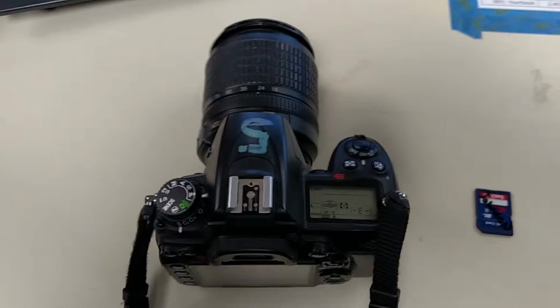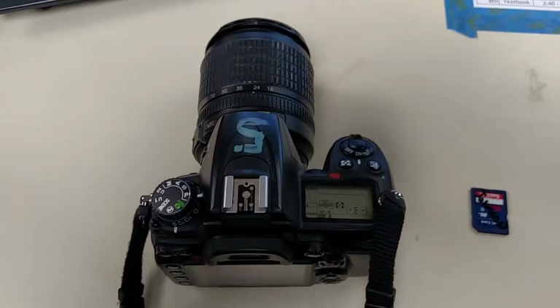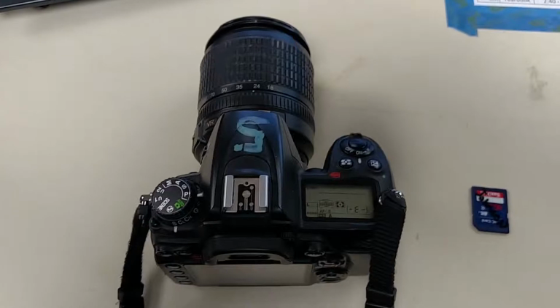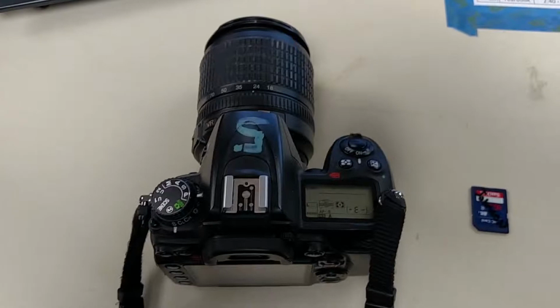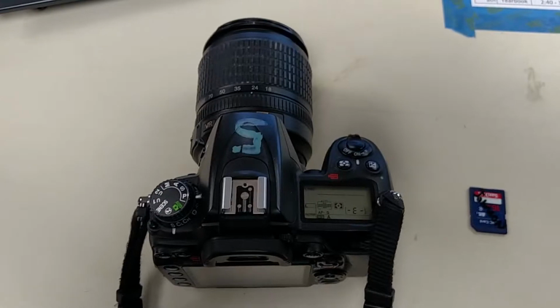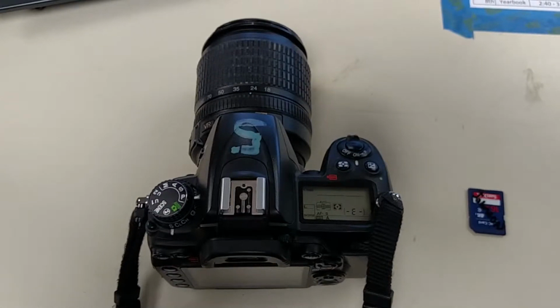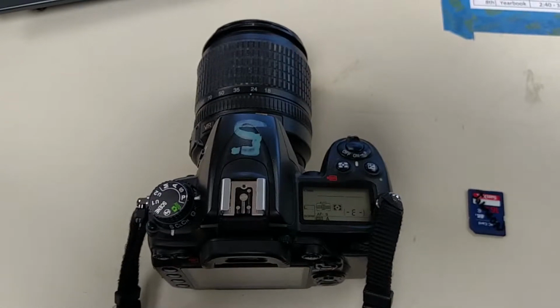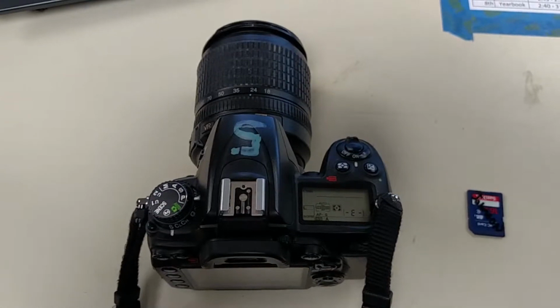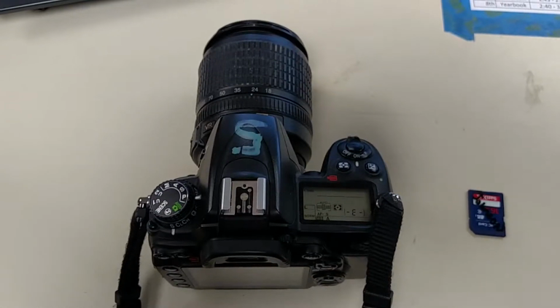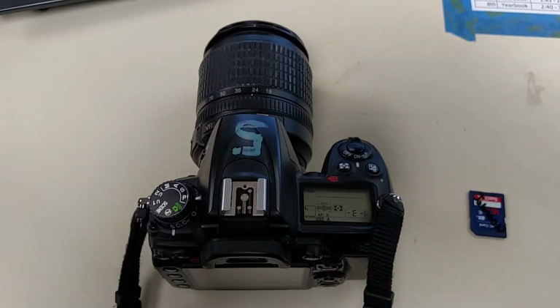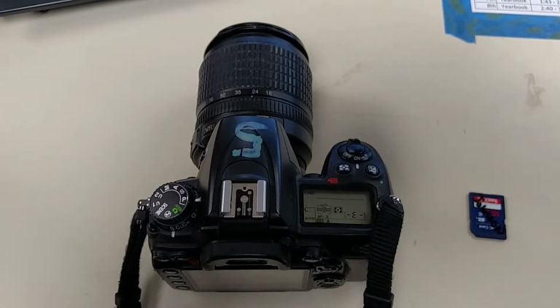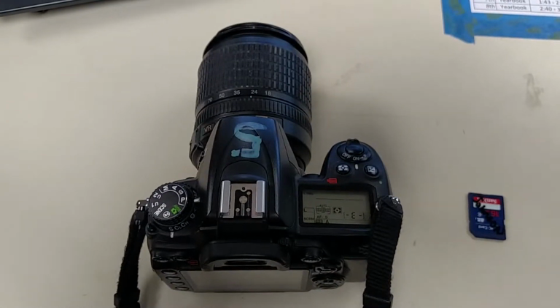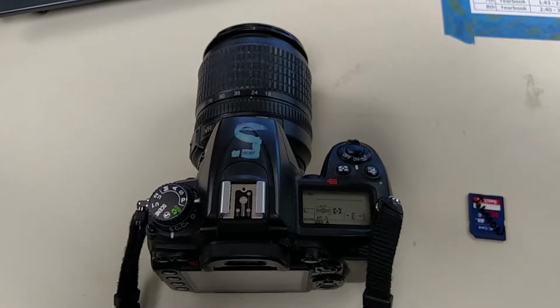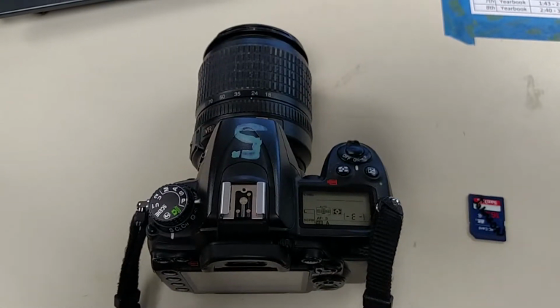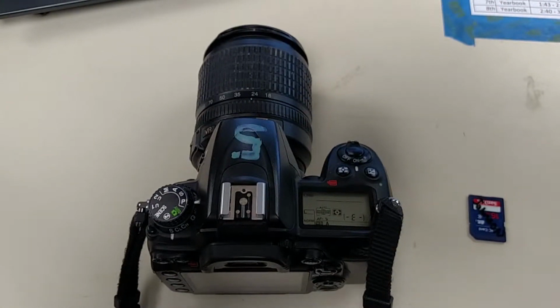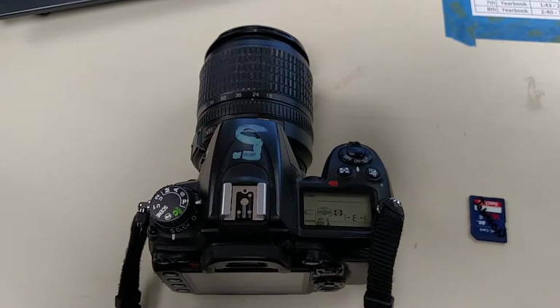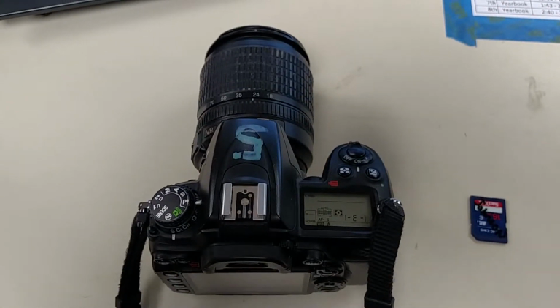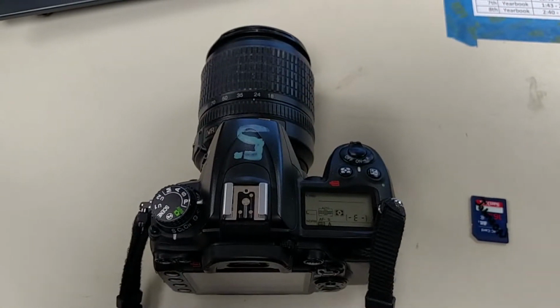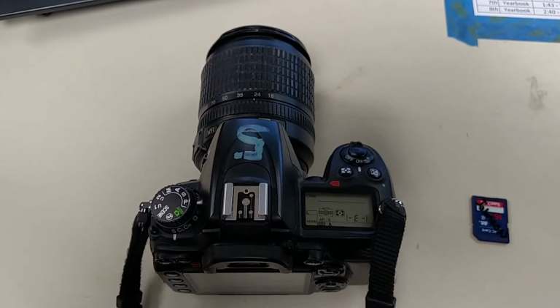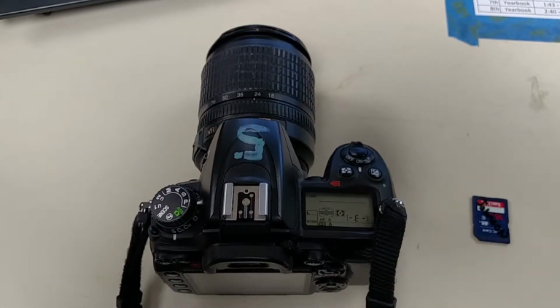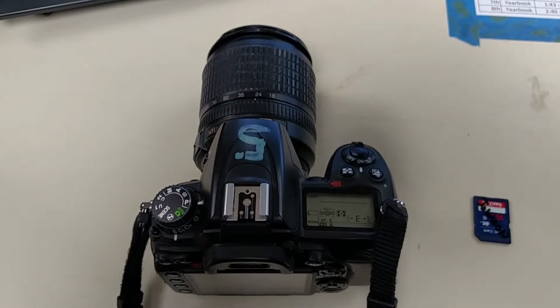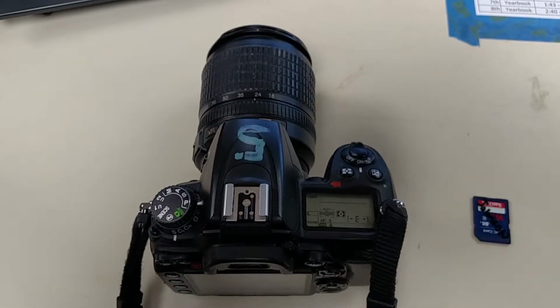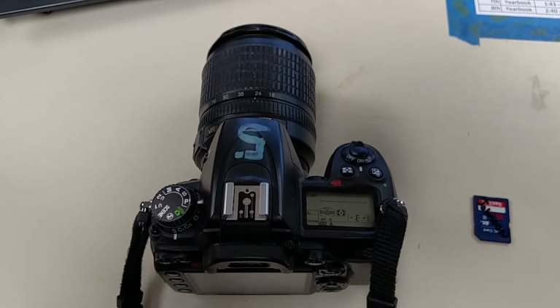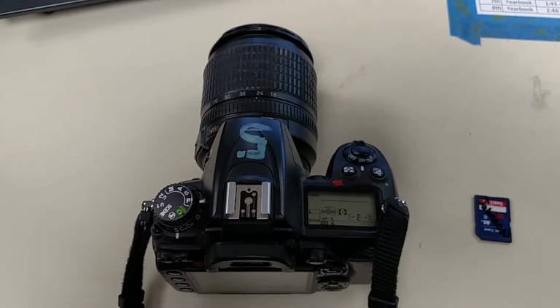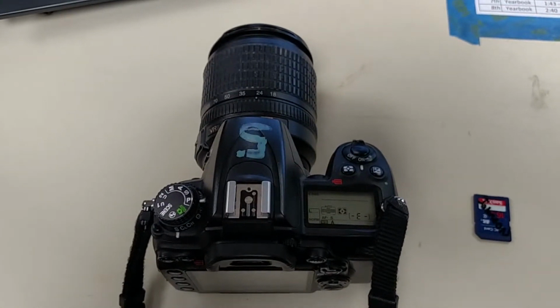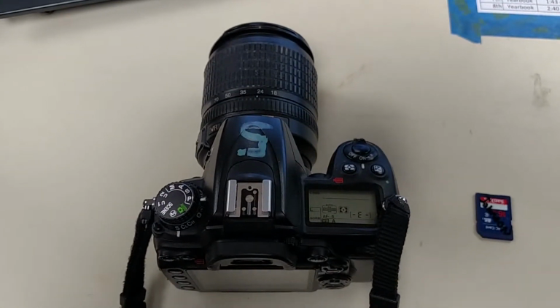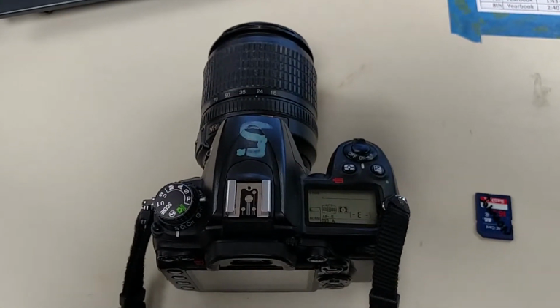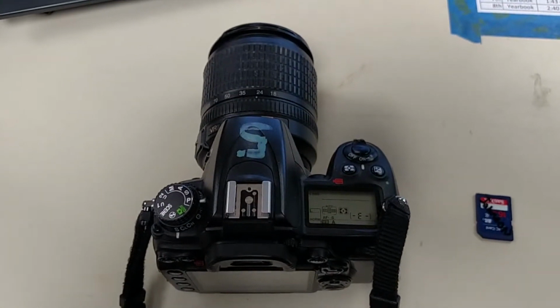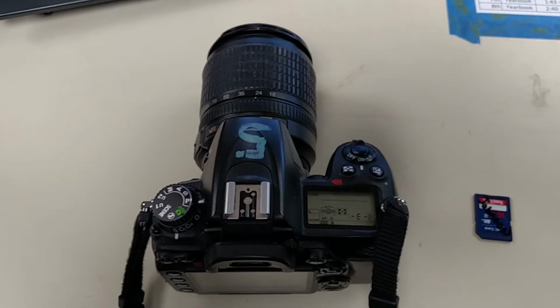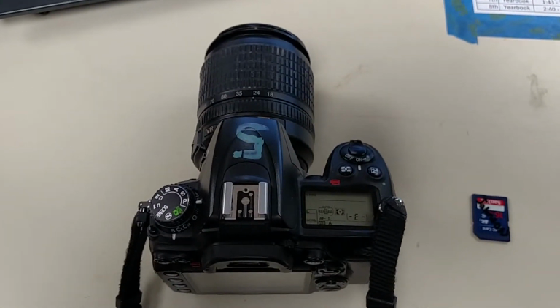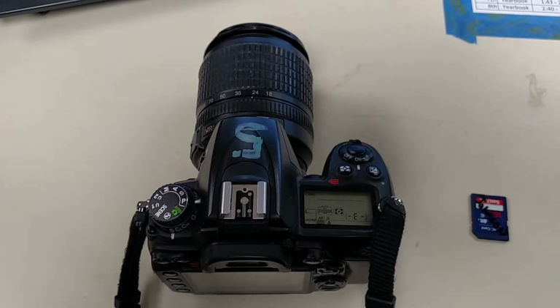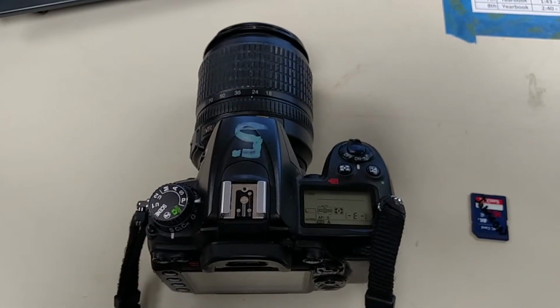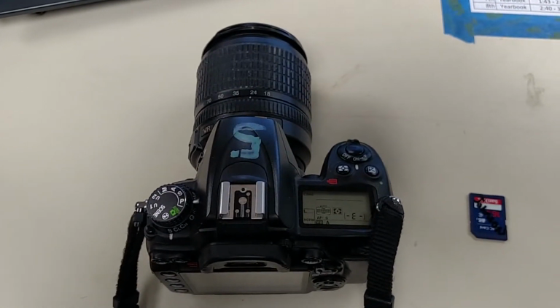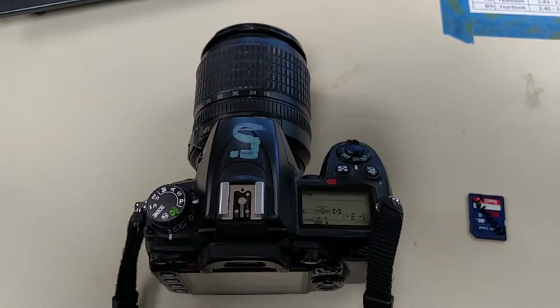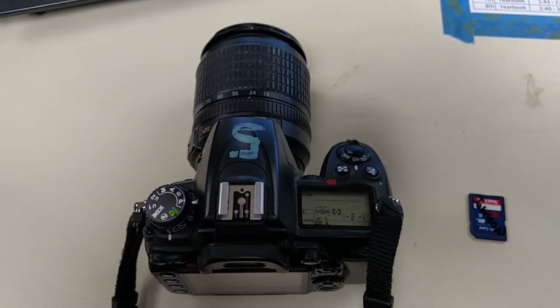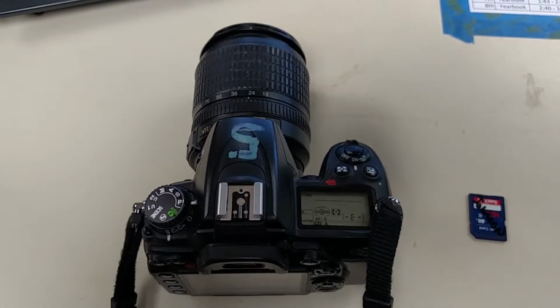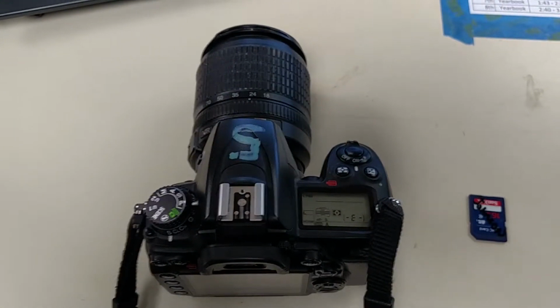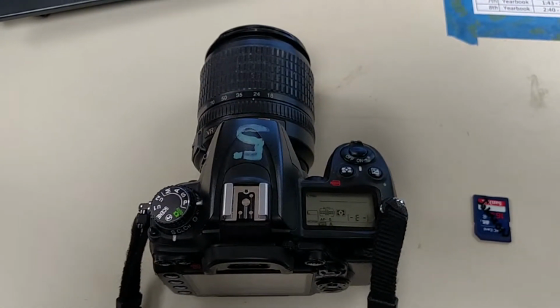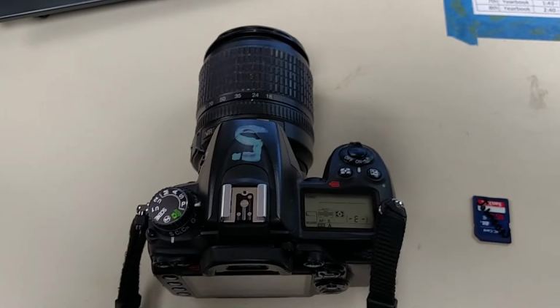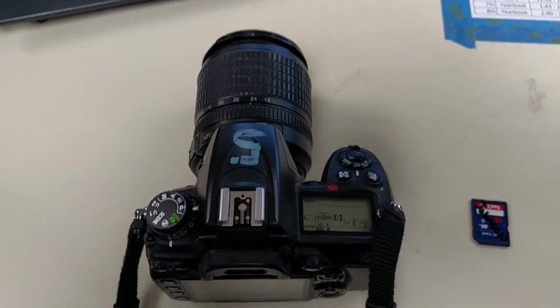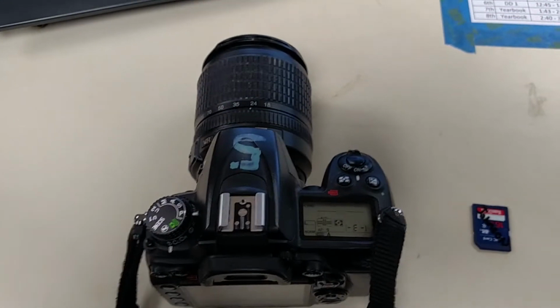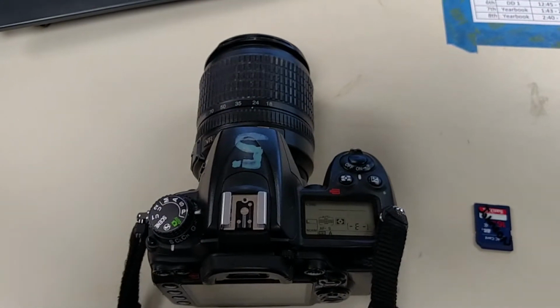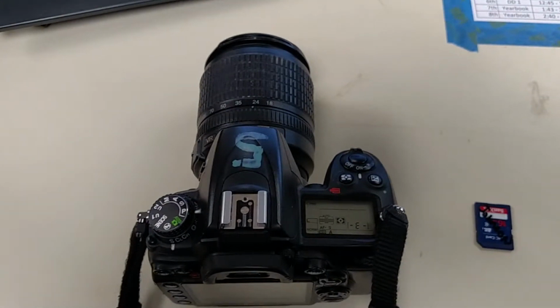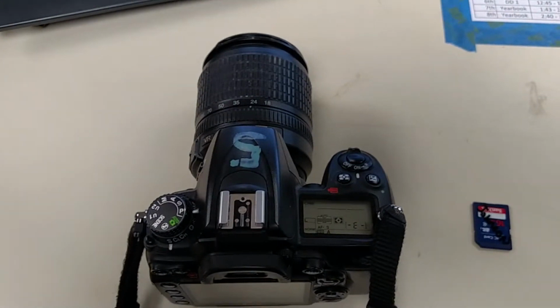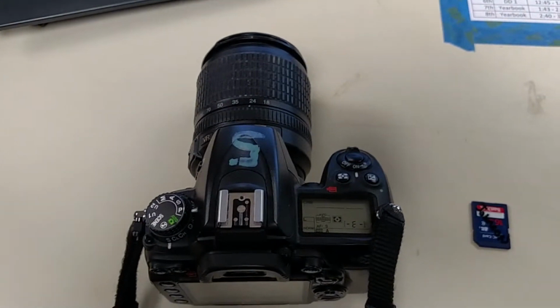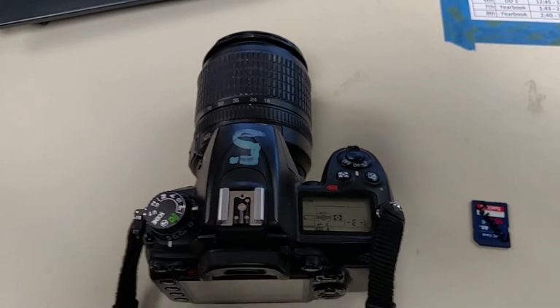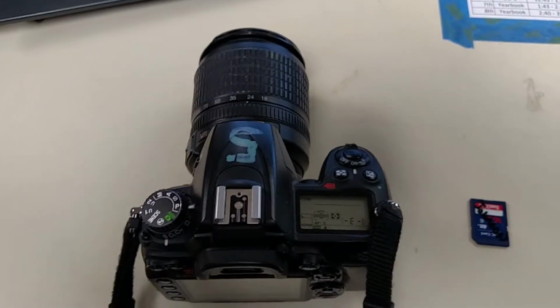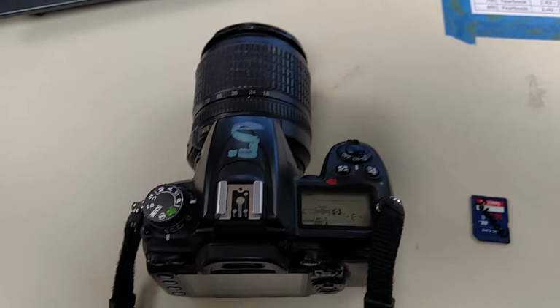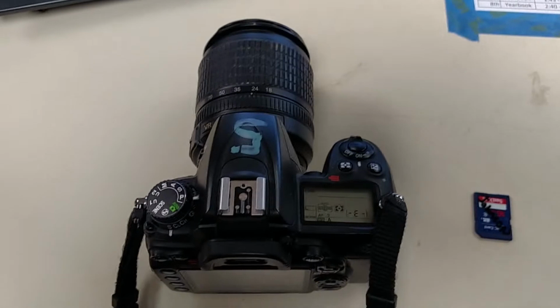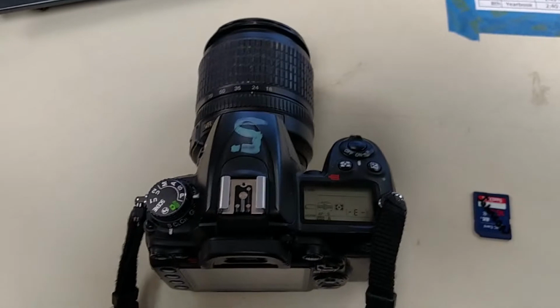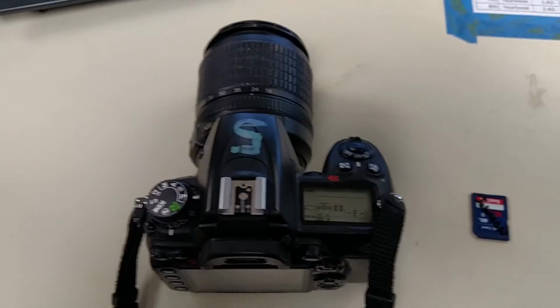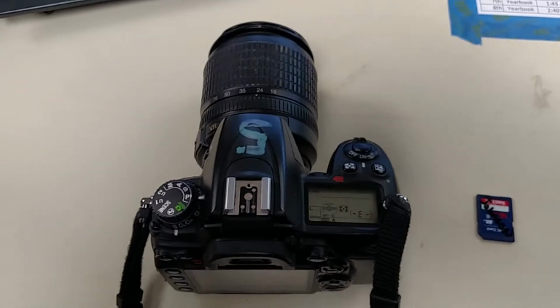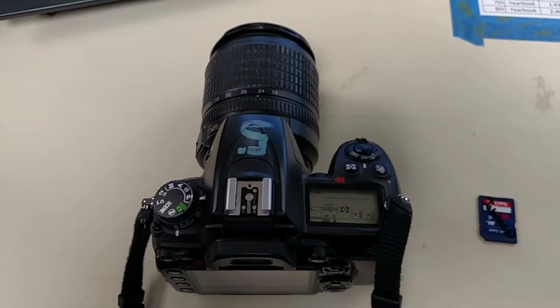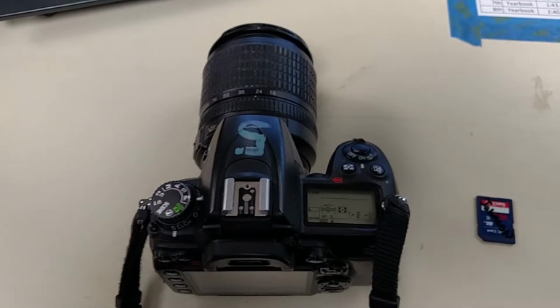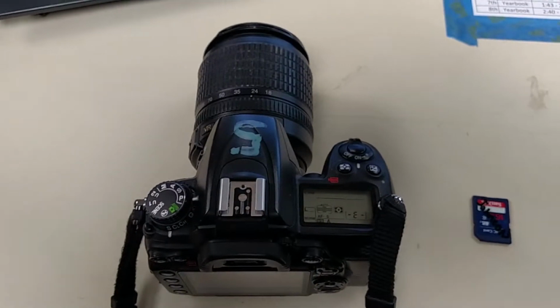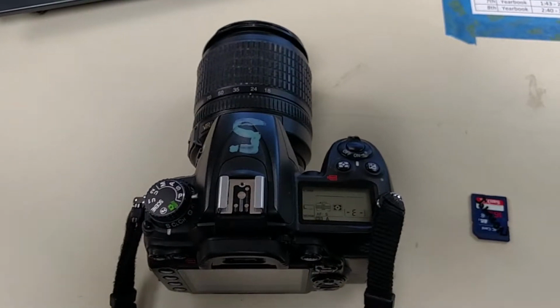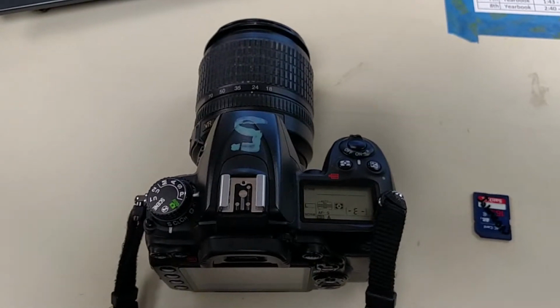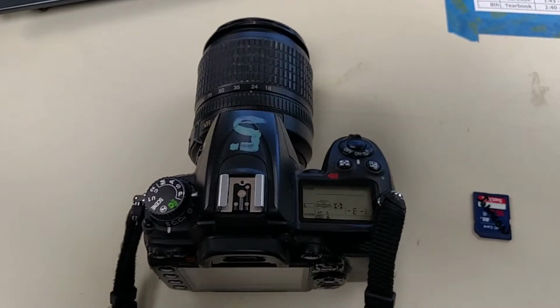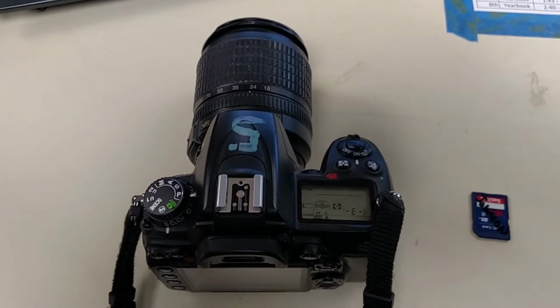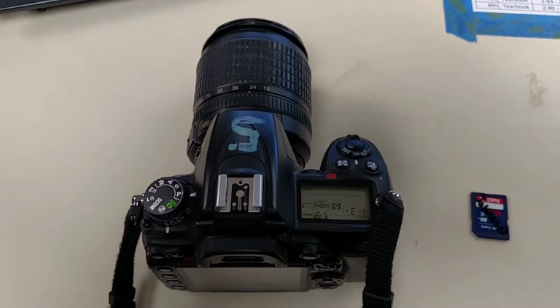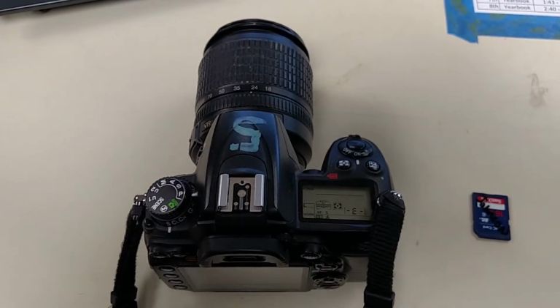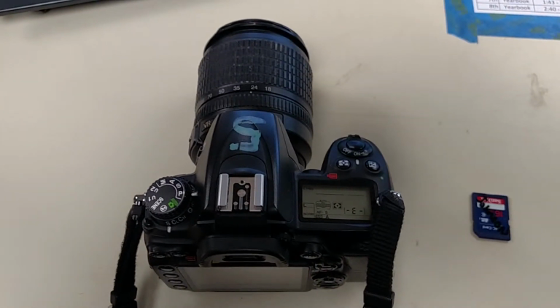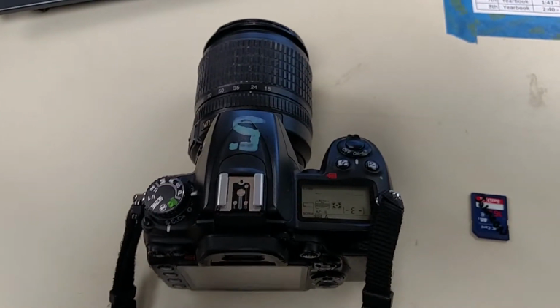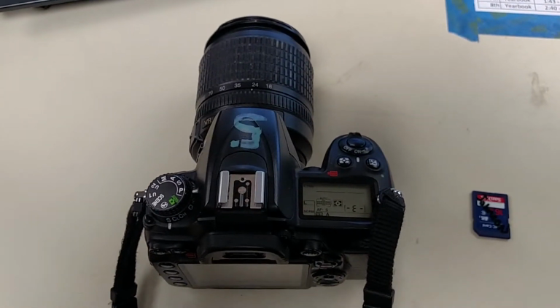I'm going to show you how to make a few changes on the camera here today. The easiest way to do that is just through a video, so that way you can all see exactly what I'm doing.